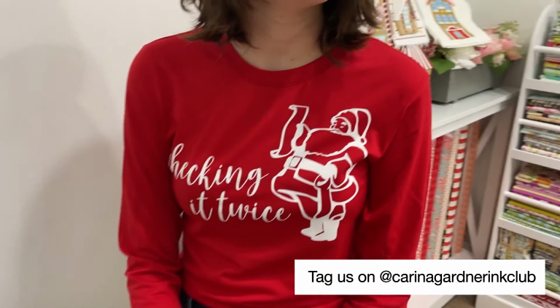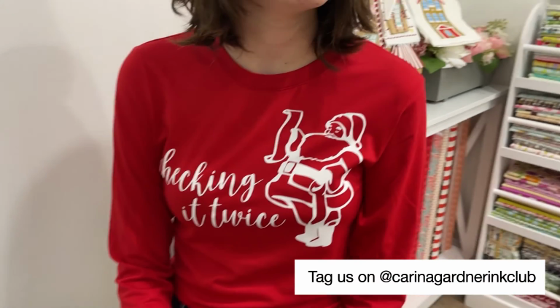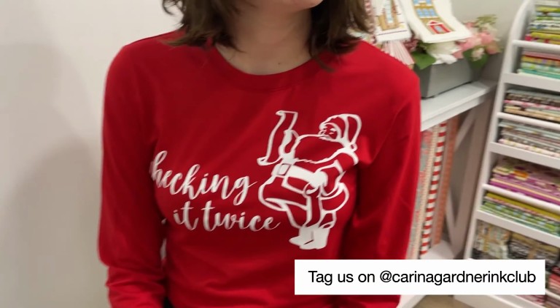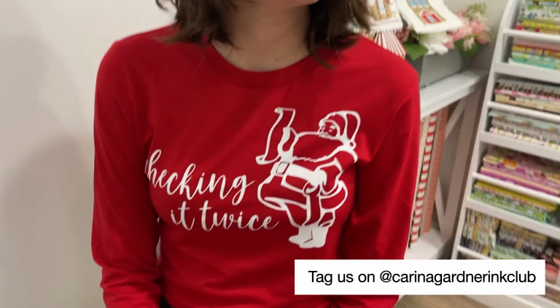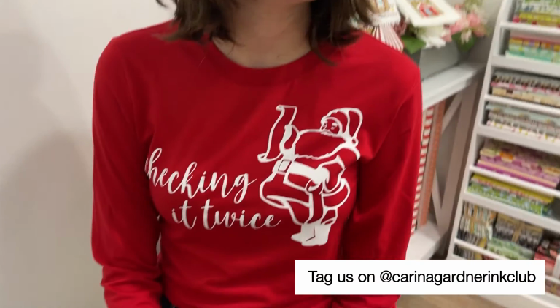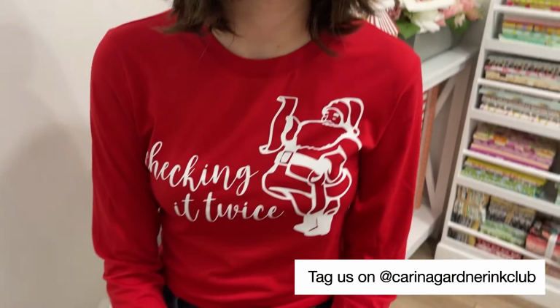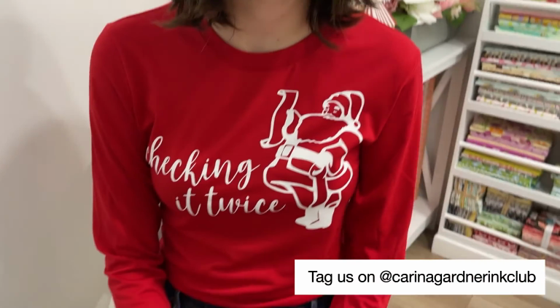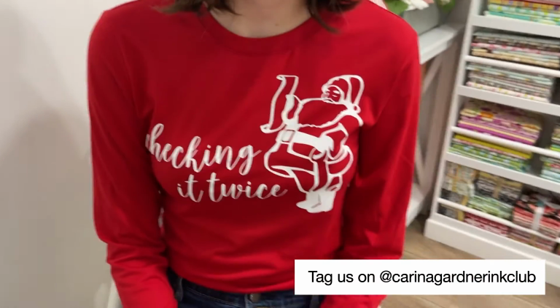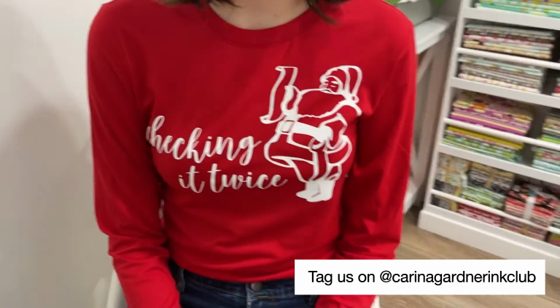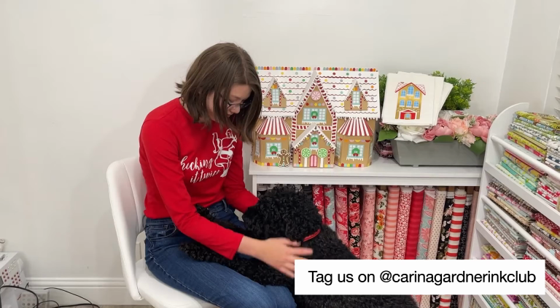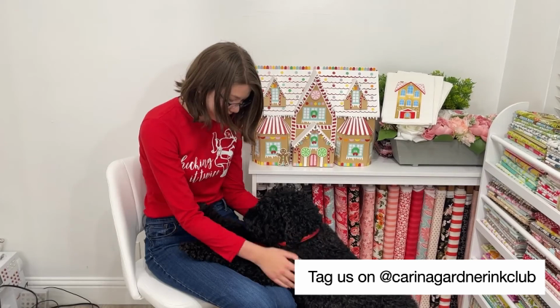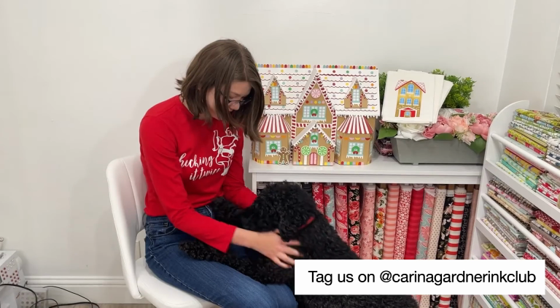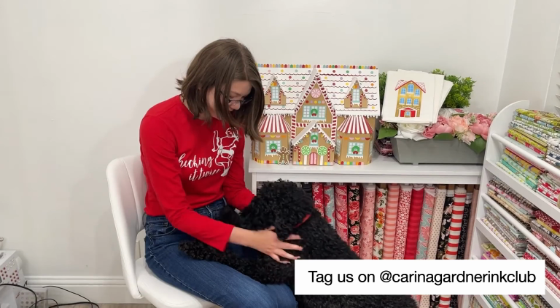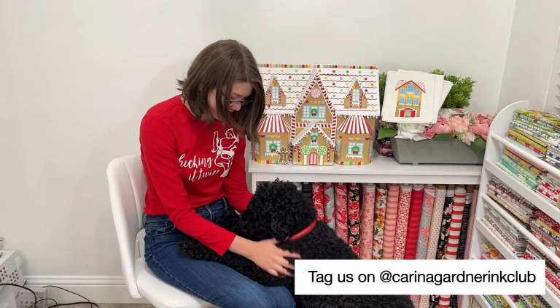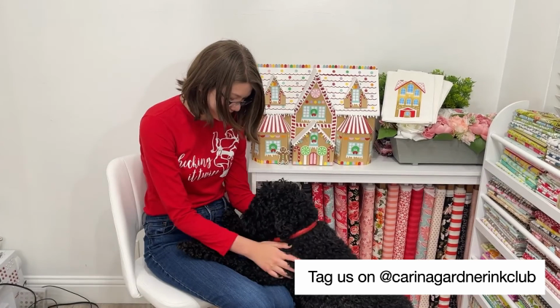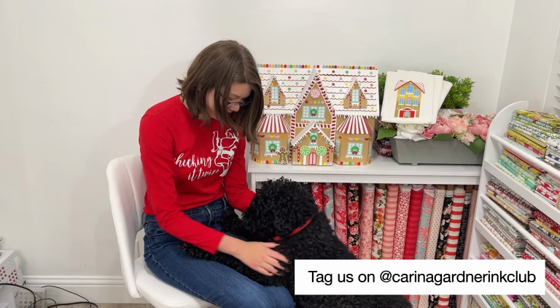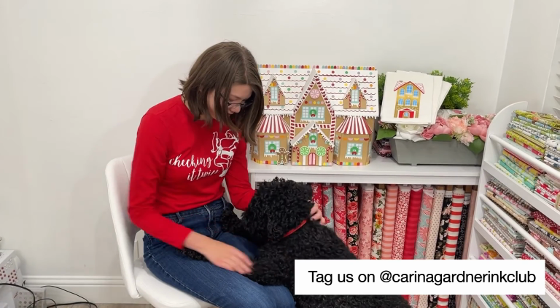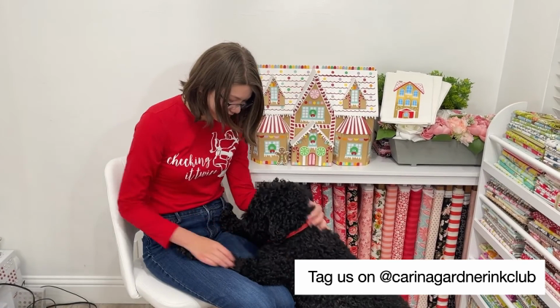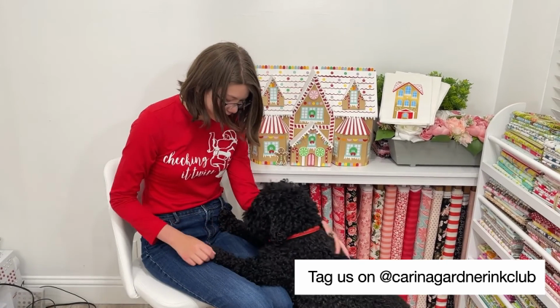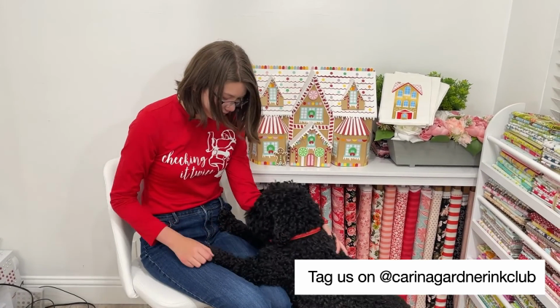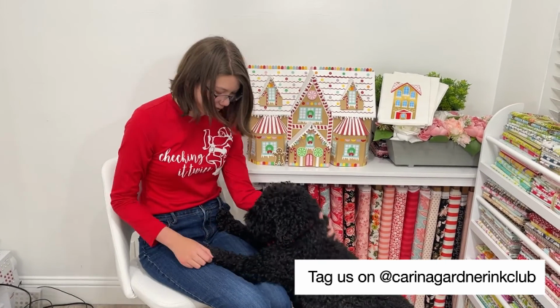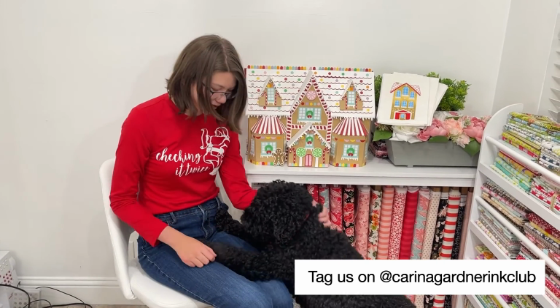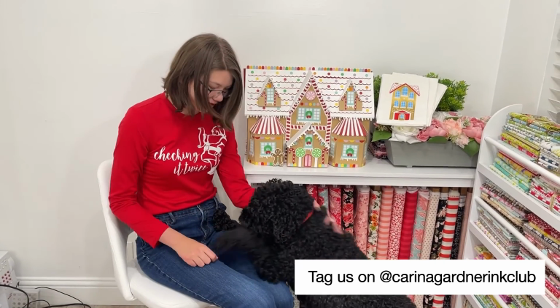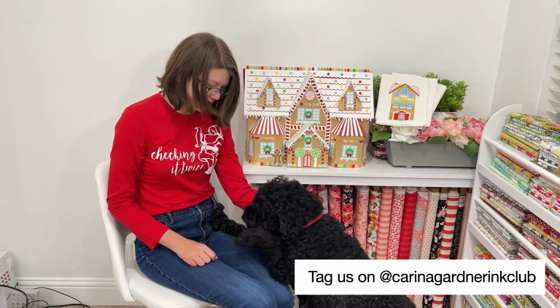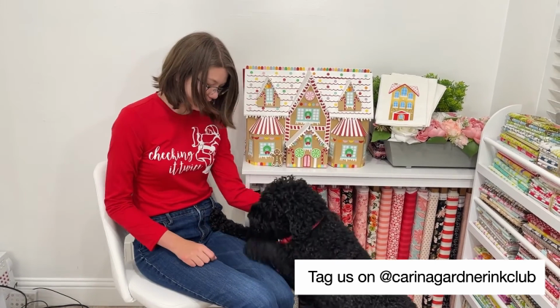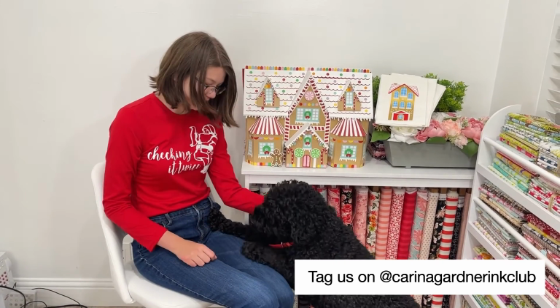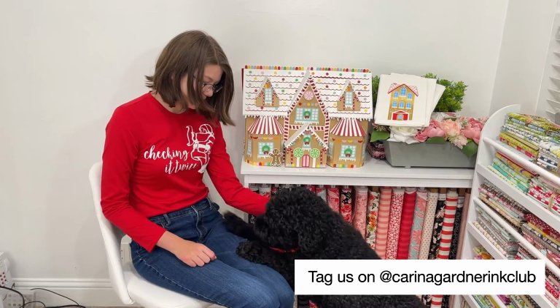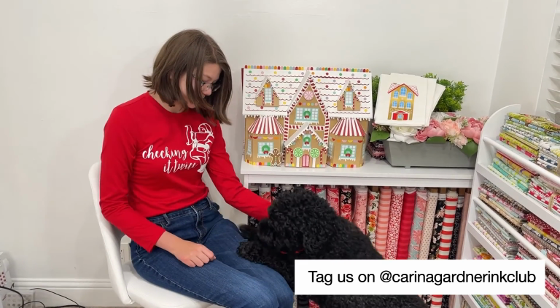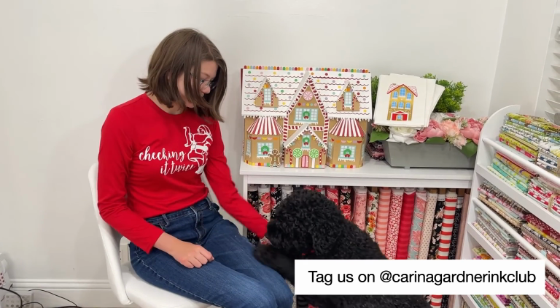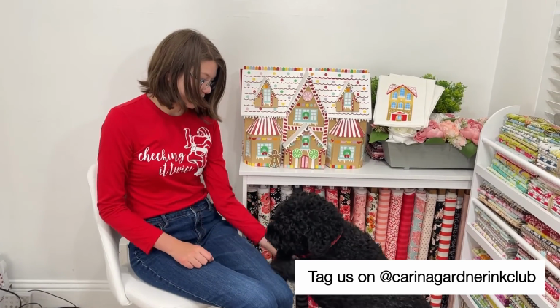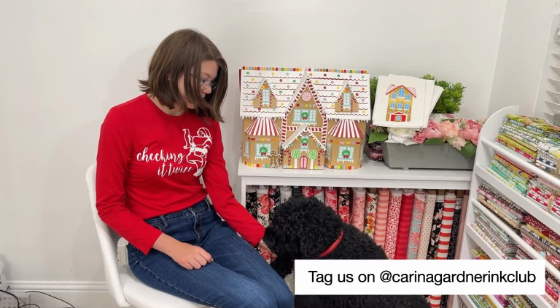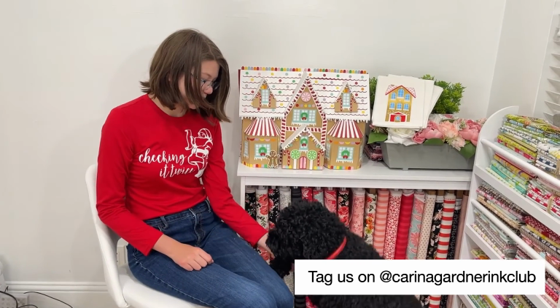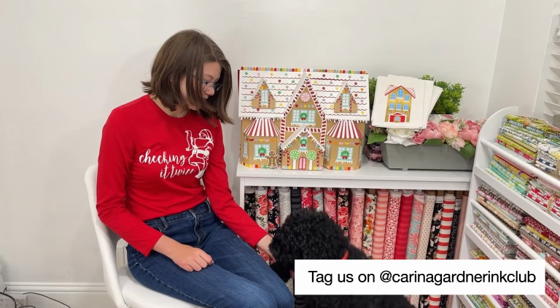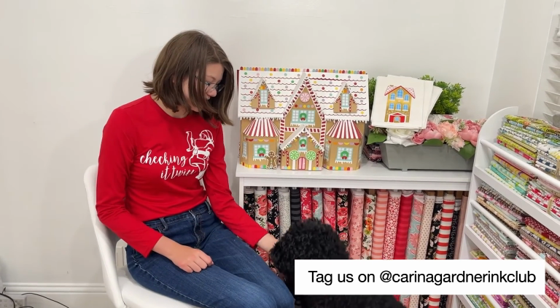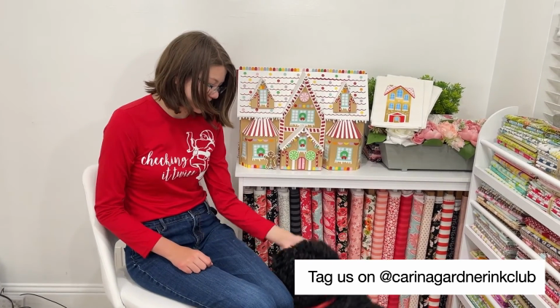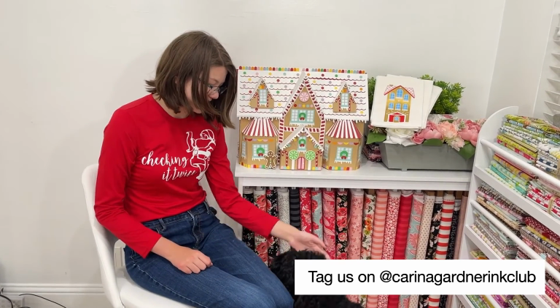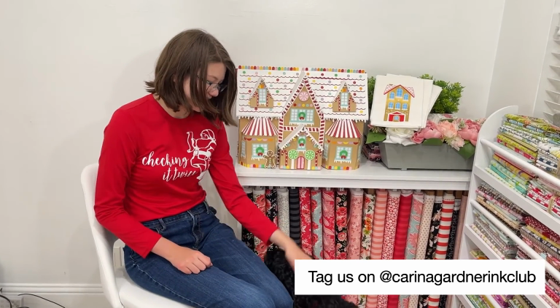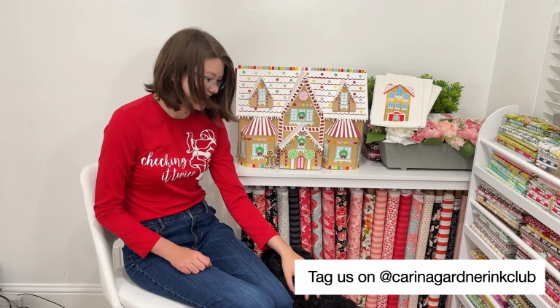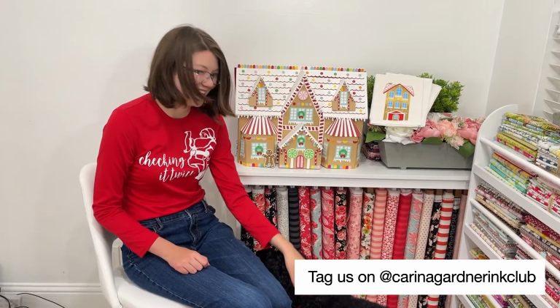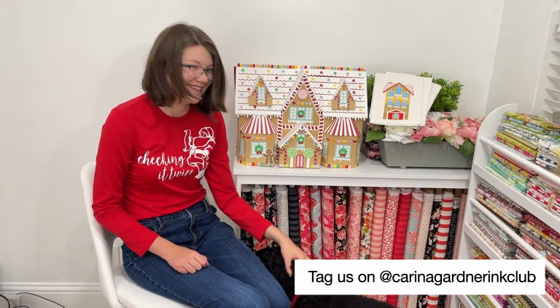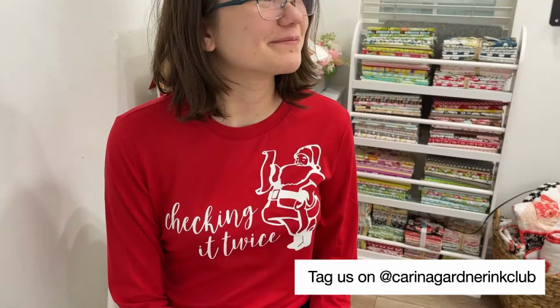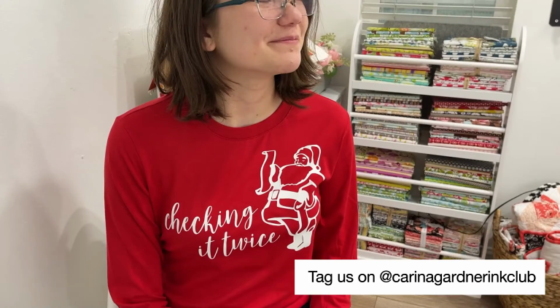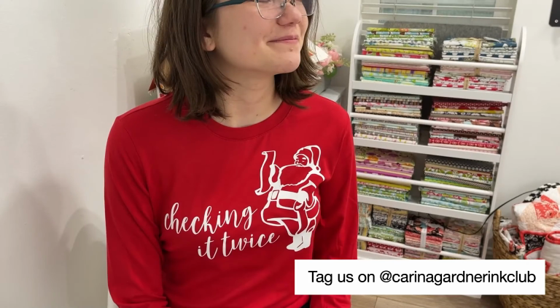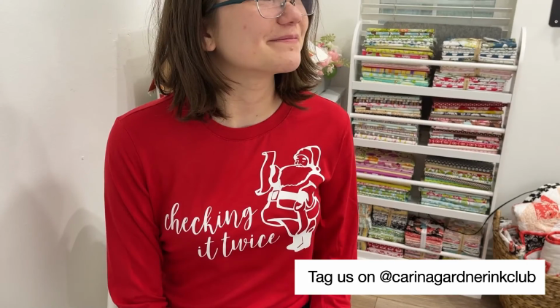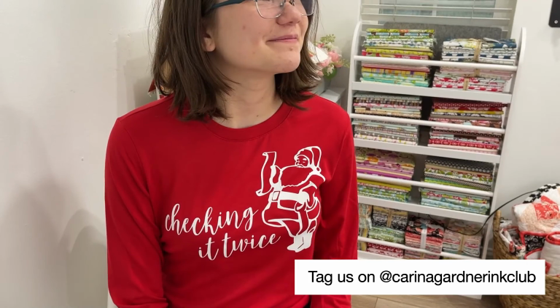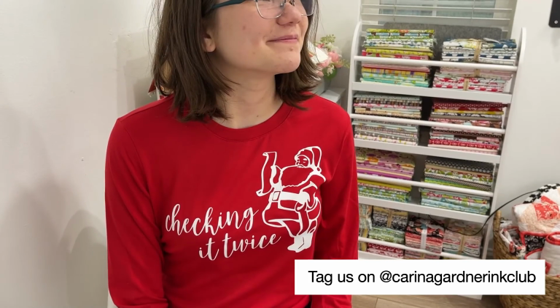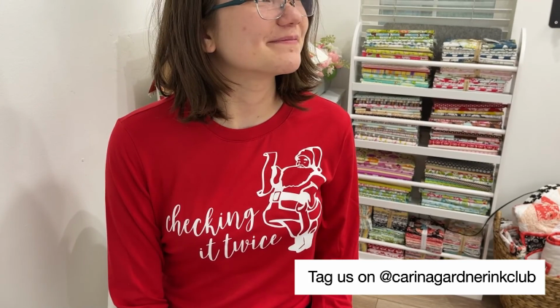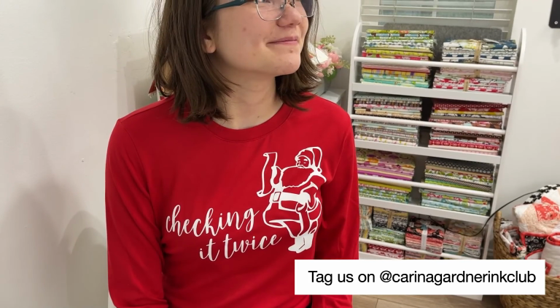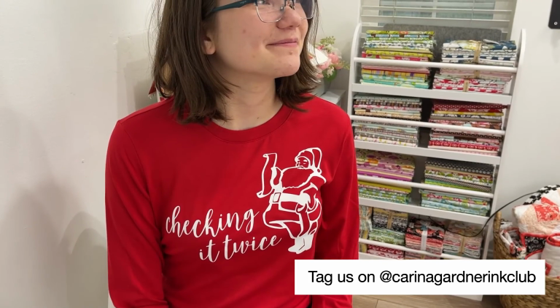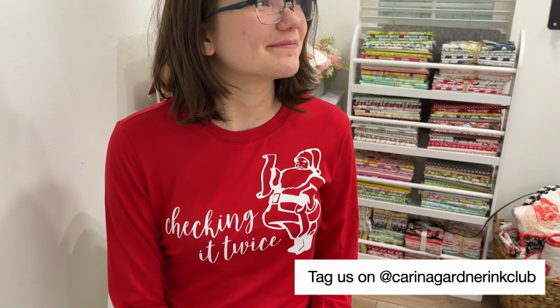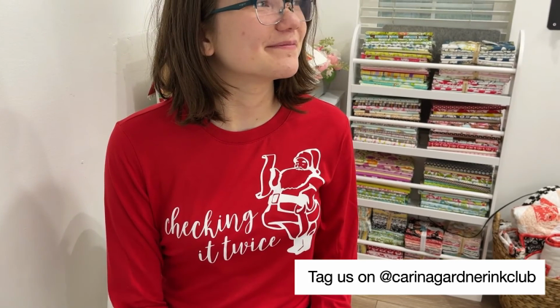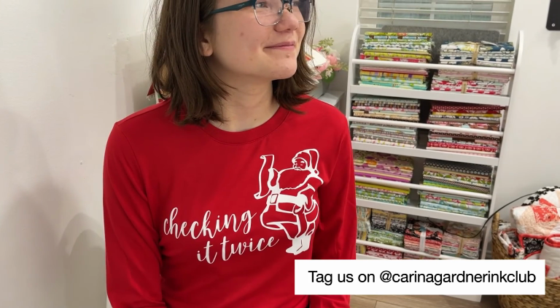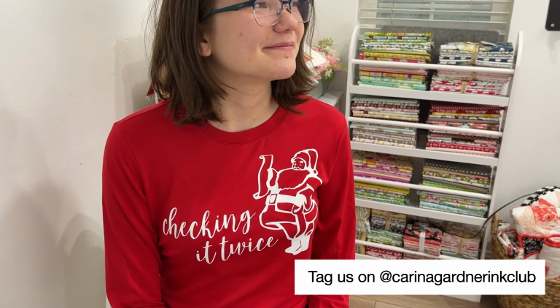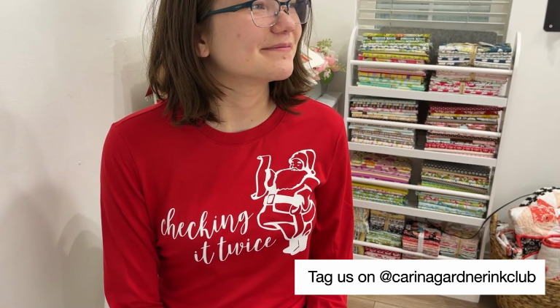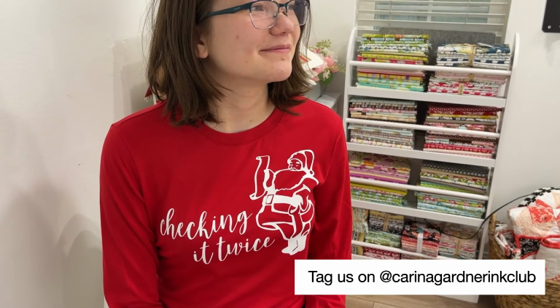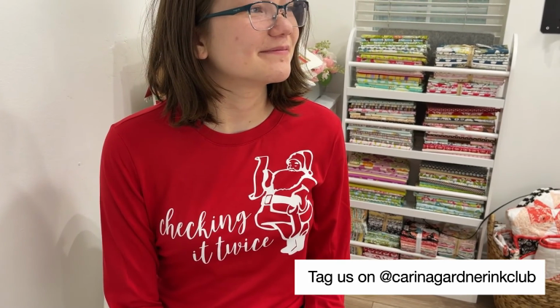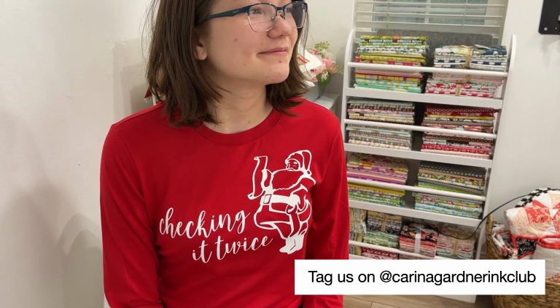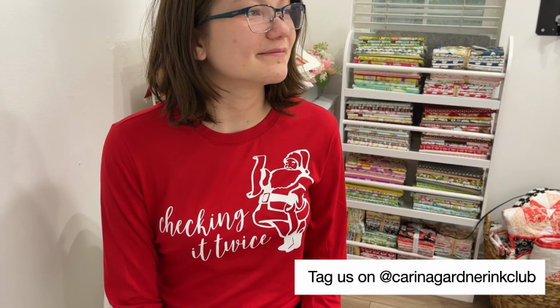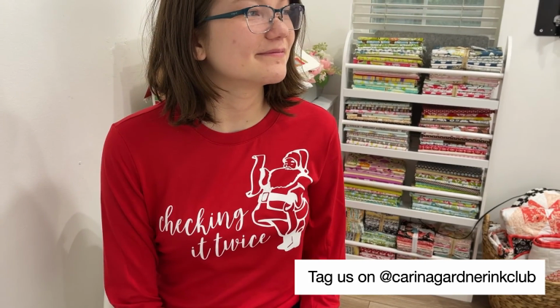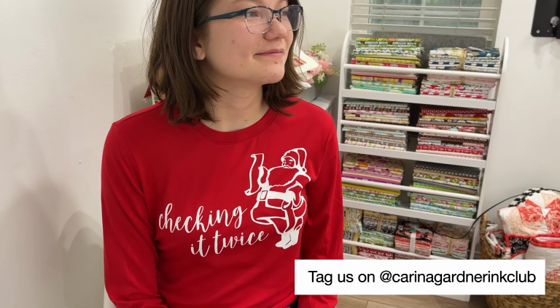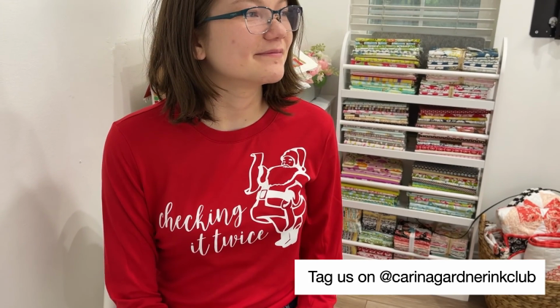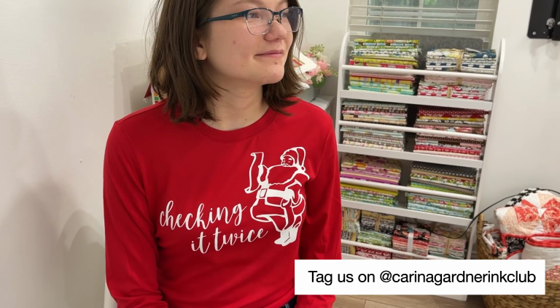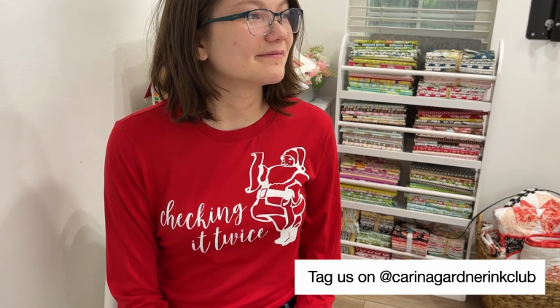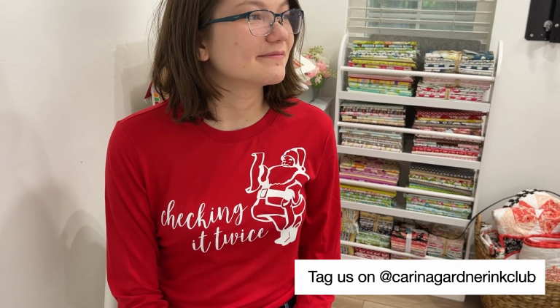I hope you enjoyed making this shirt. Tag me at Karina Gardner Inc. Club so I can share your awesome projects. Happy holidays!